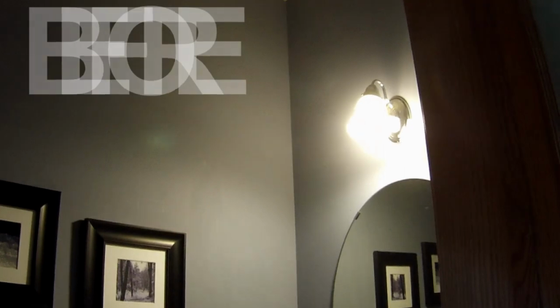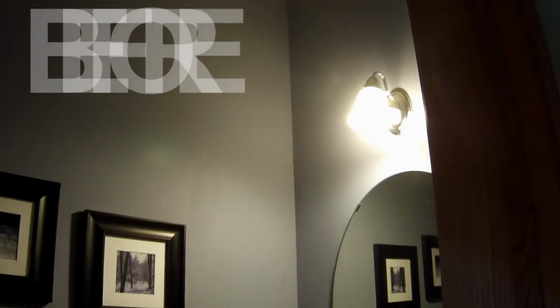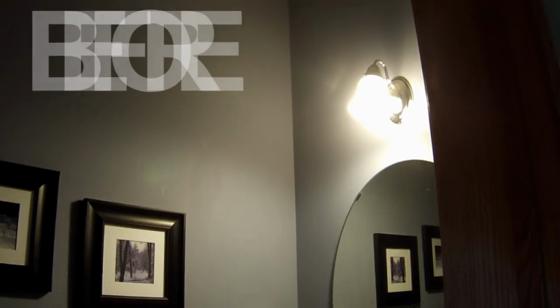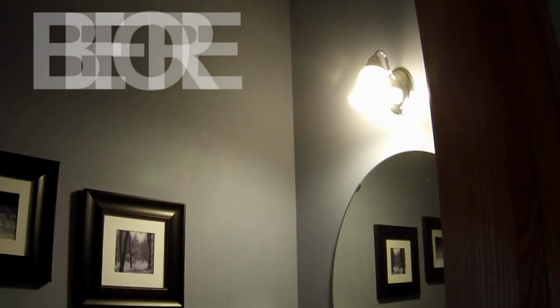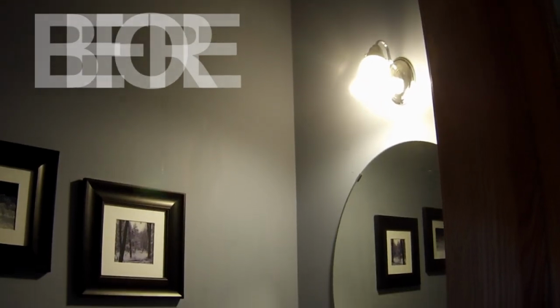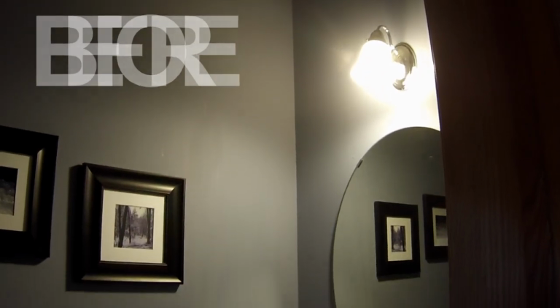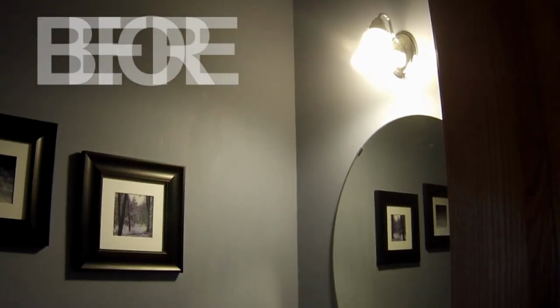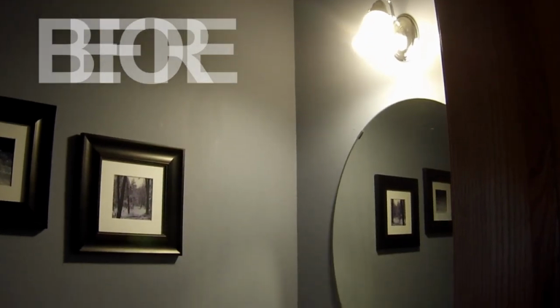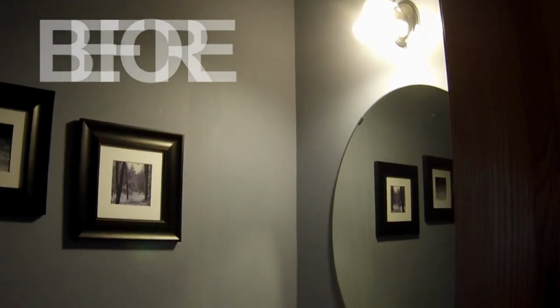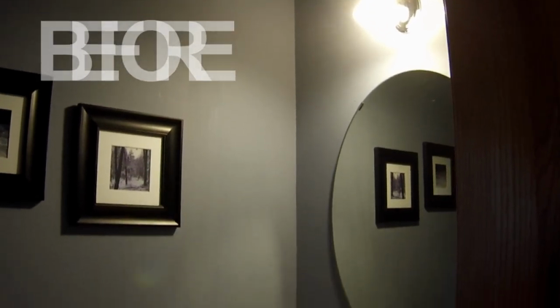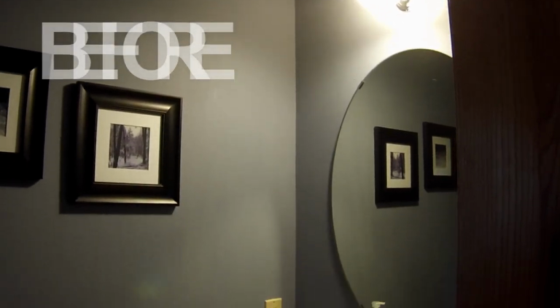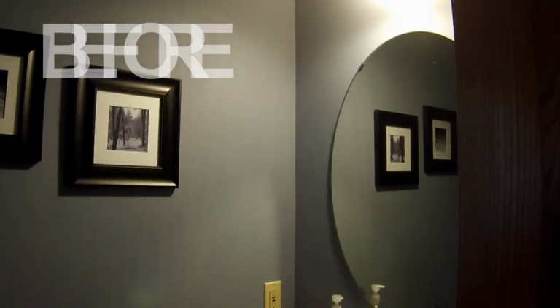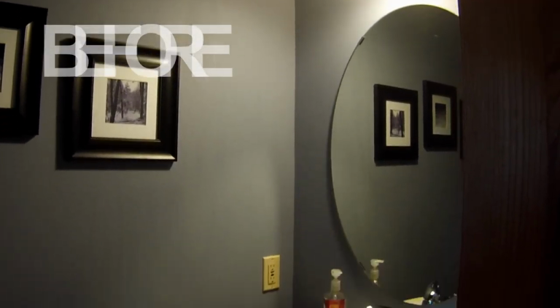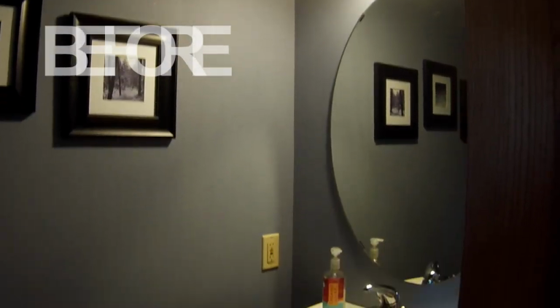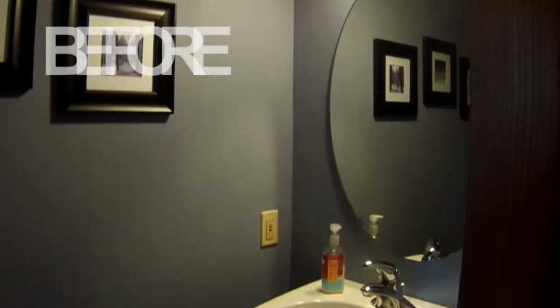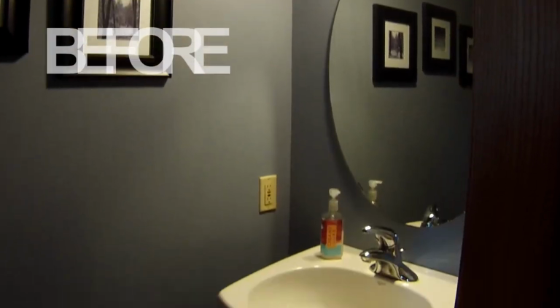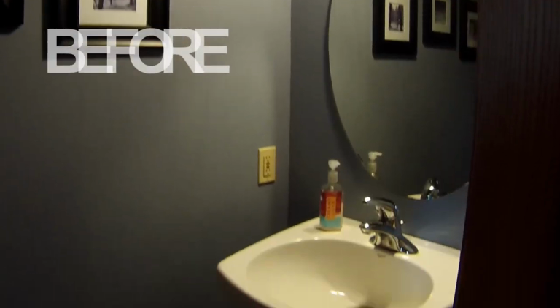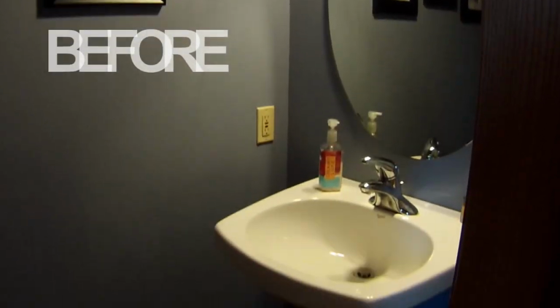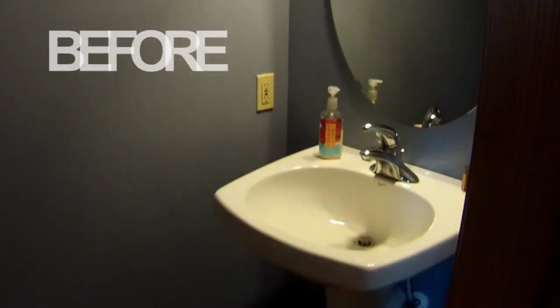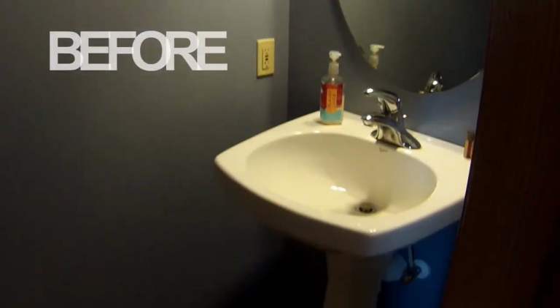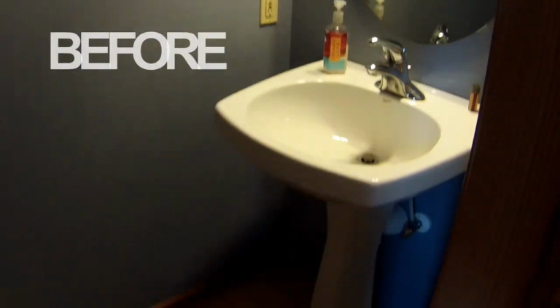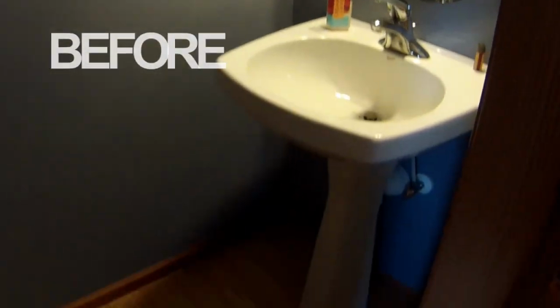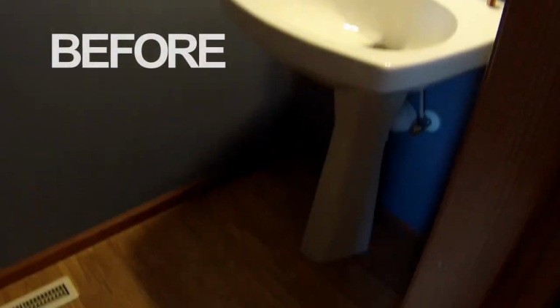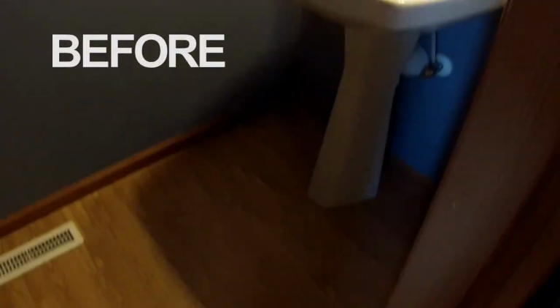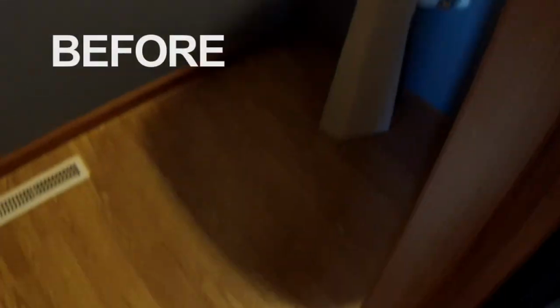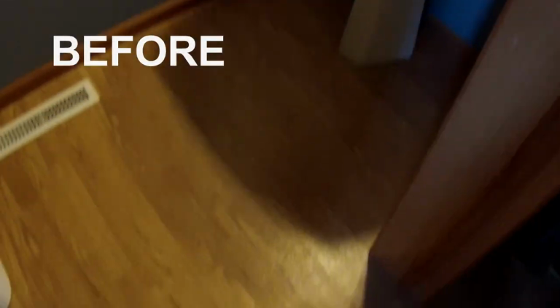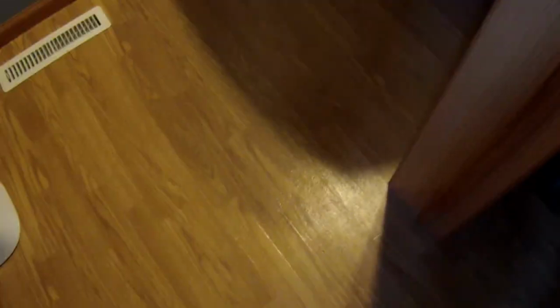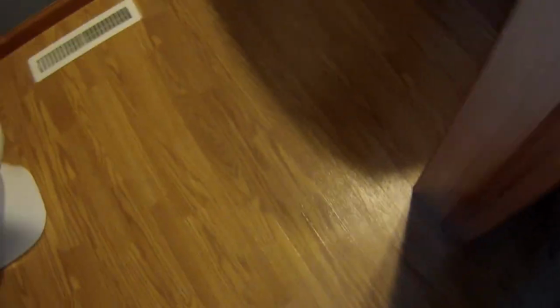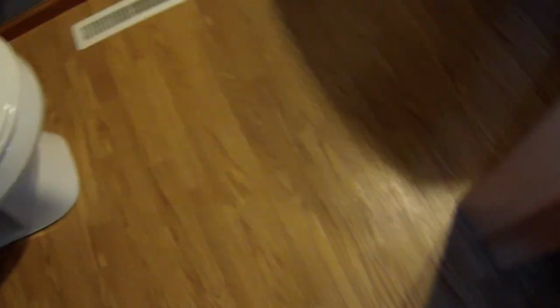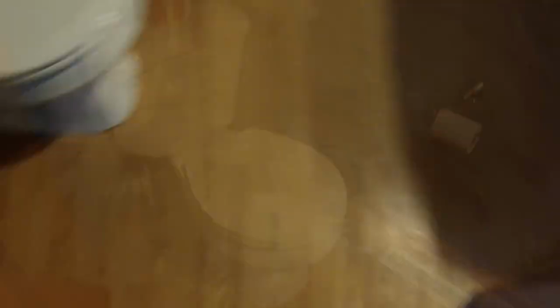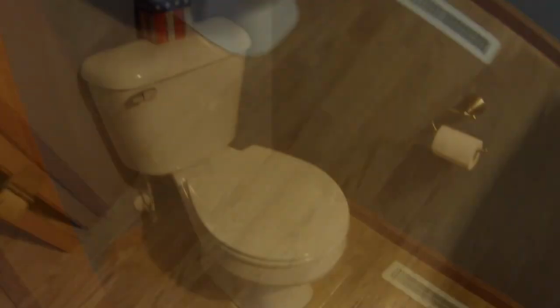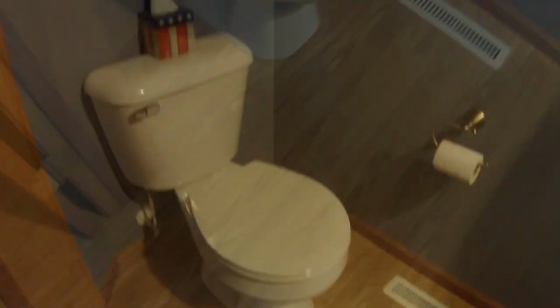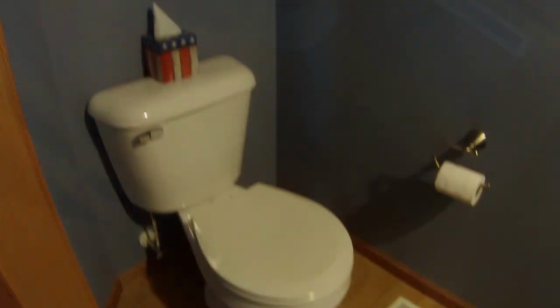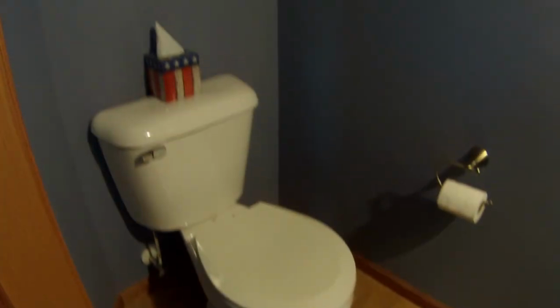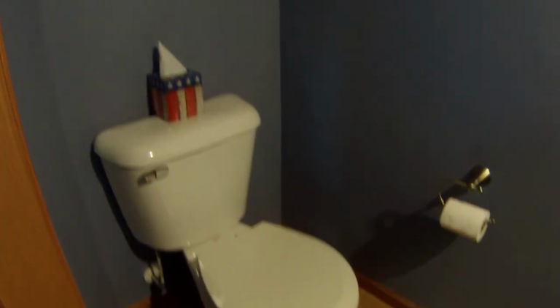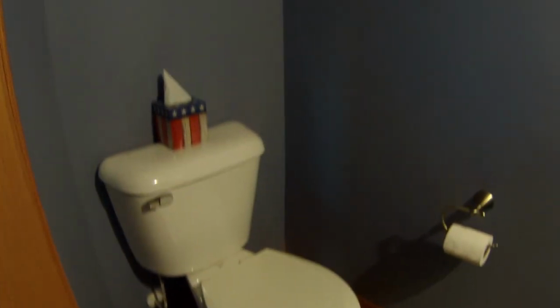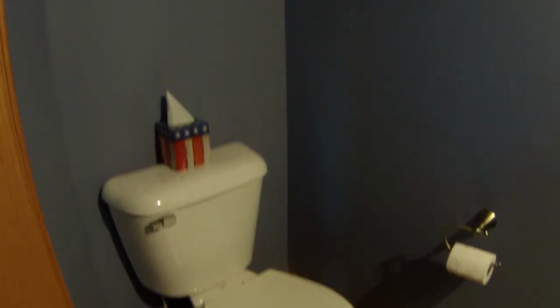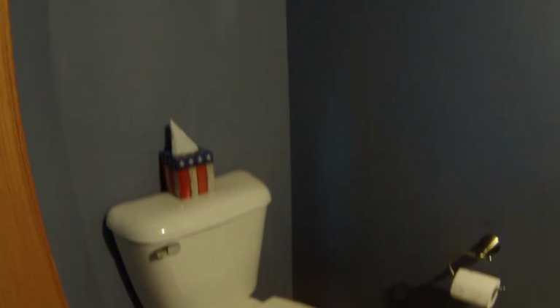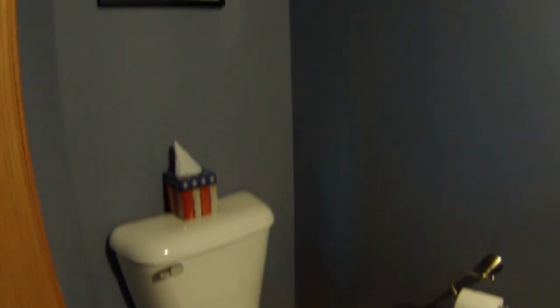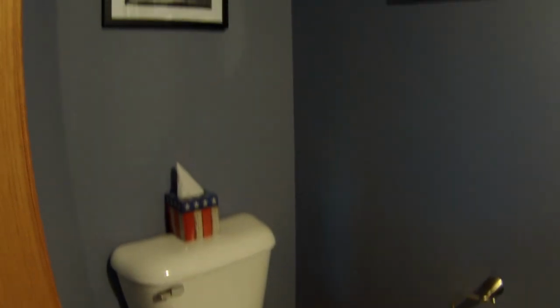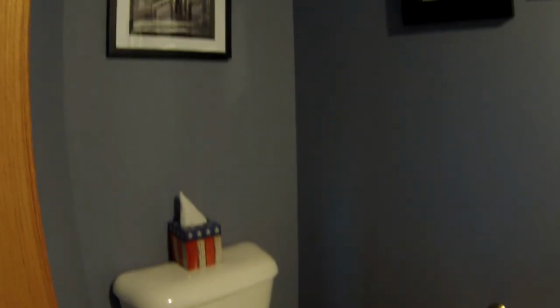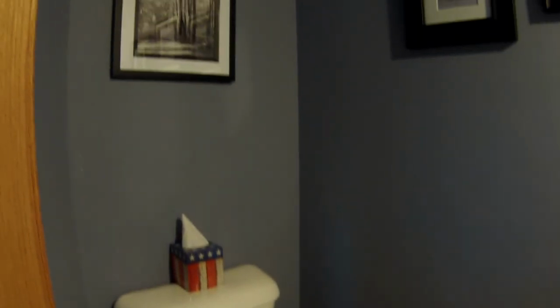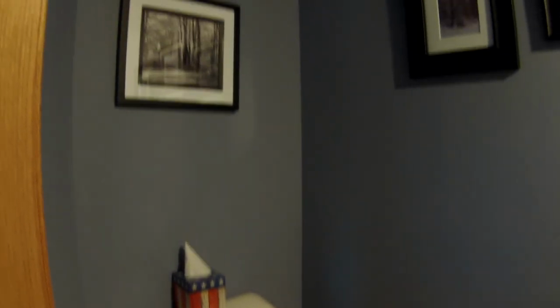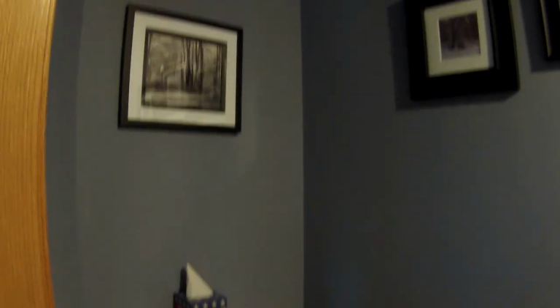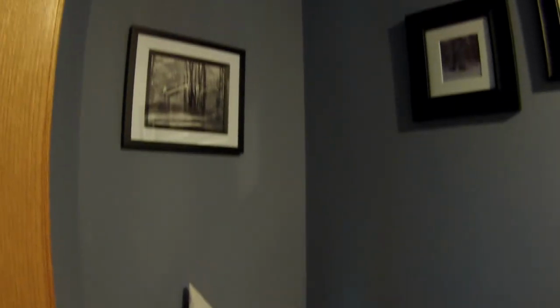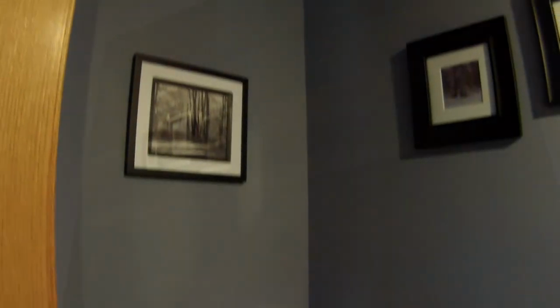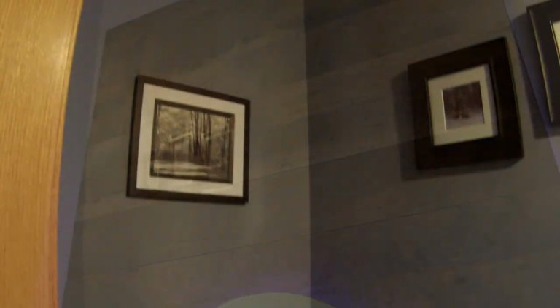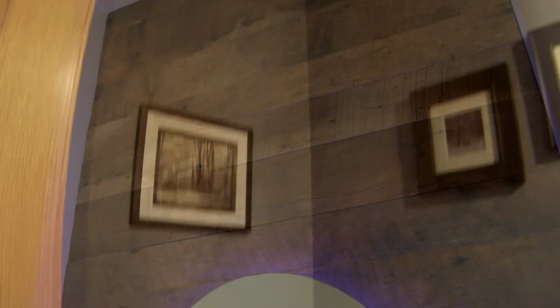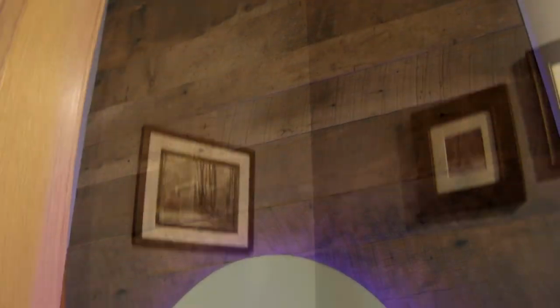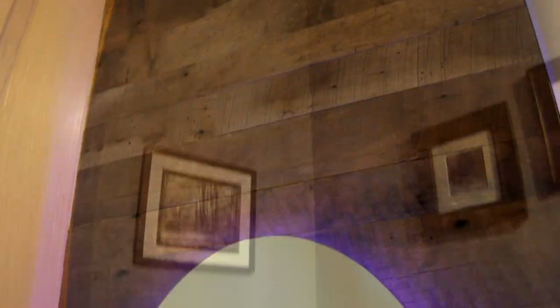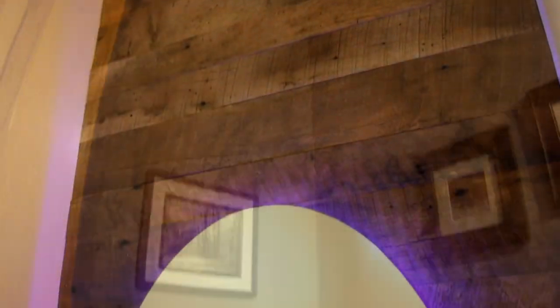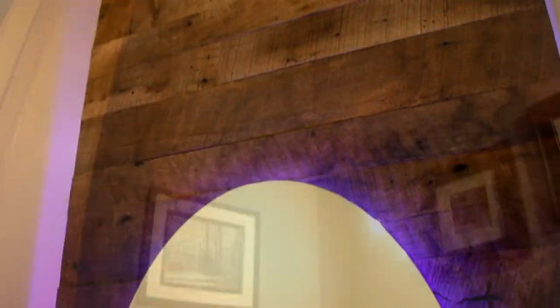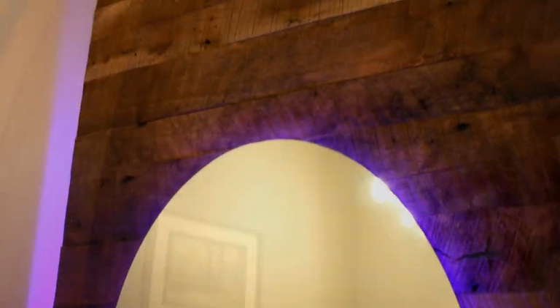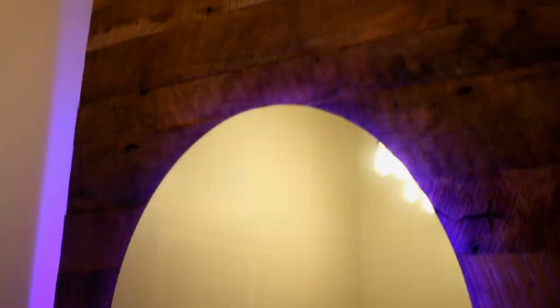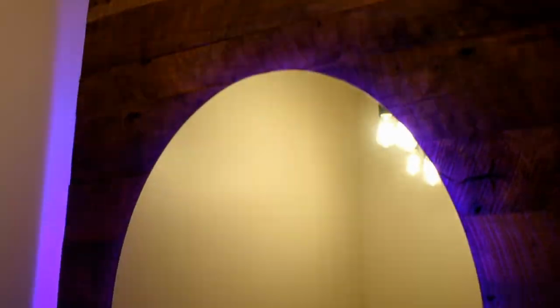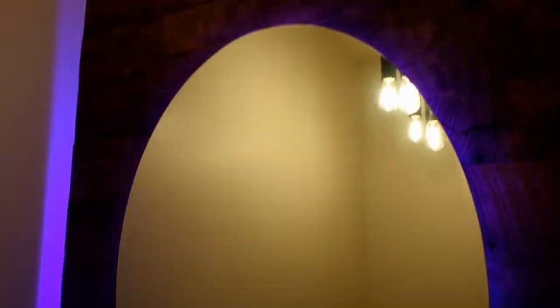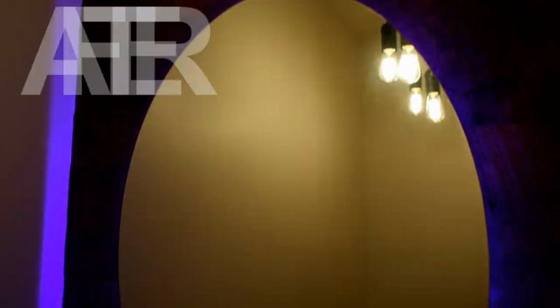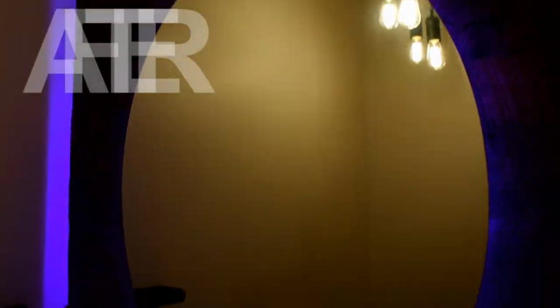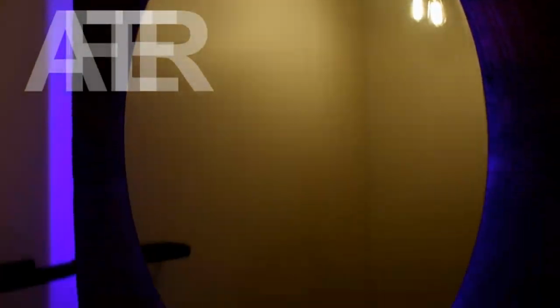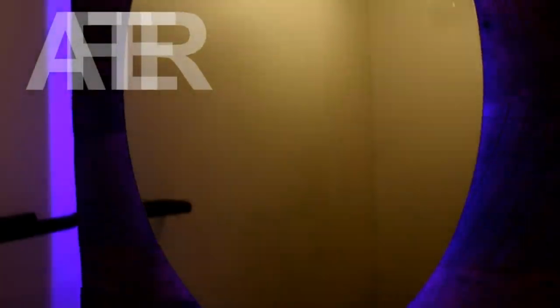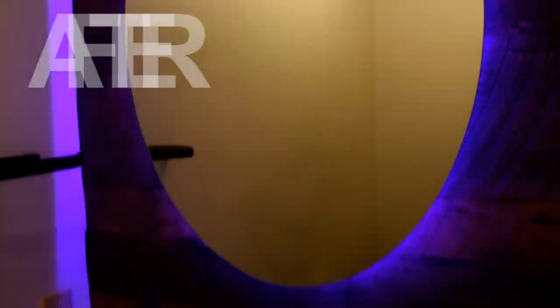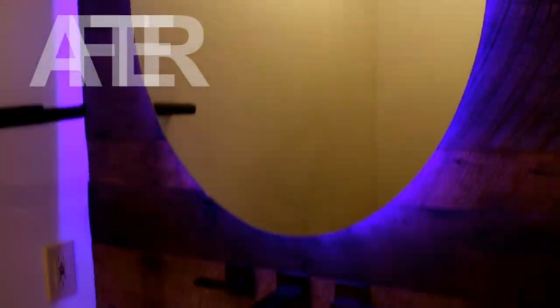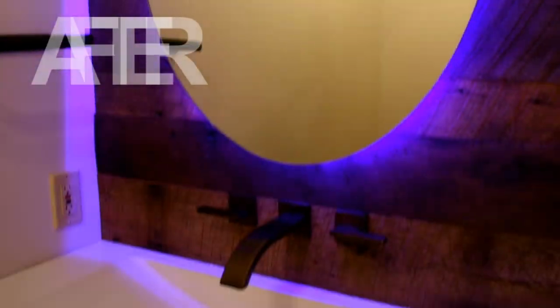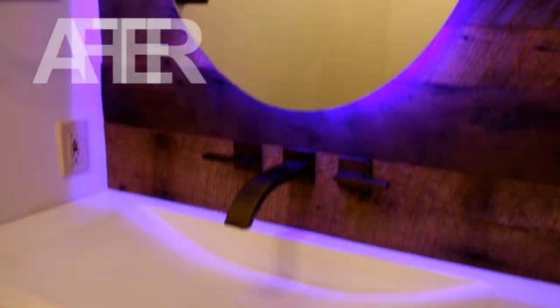In this video I'm going to walk you through how I did all the prep work for my bathroom remodel and give you some tips to save some time on your future home improvement projects.